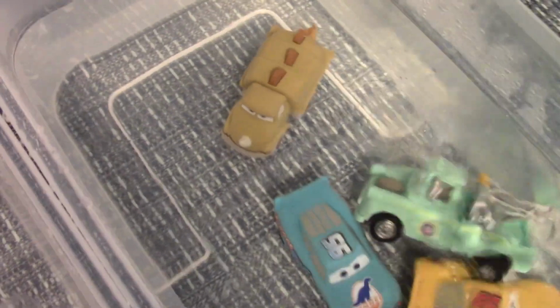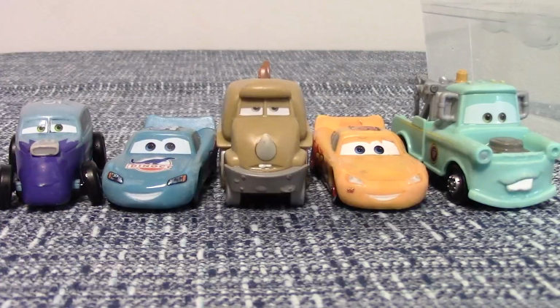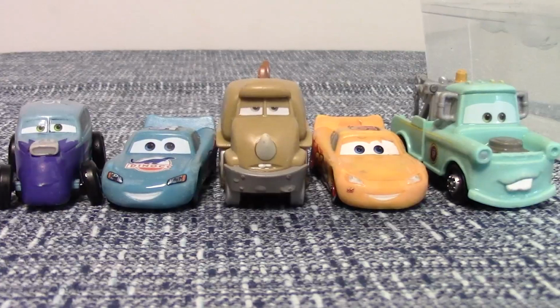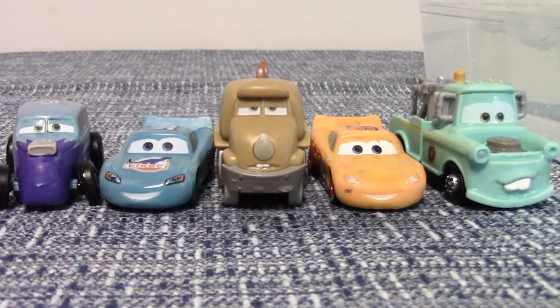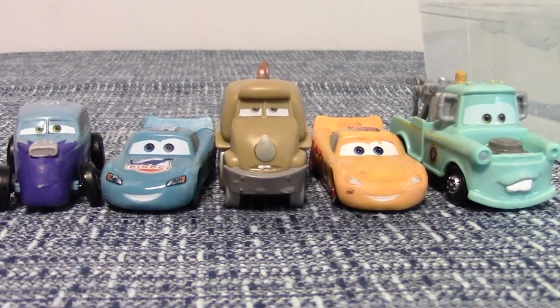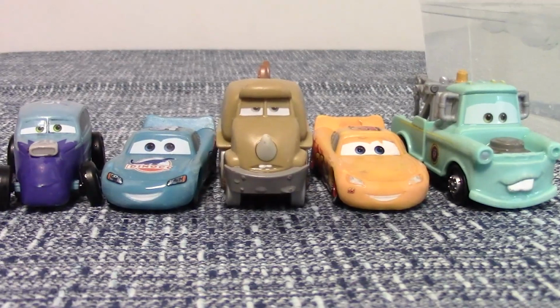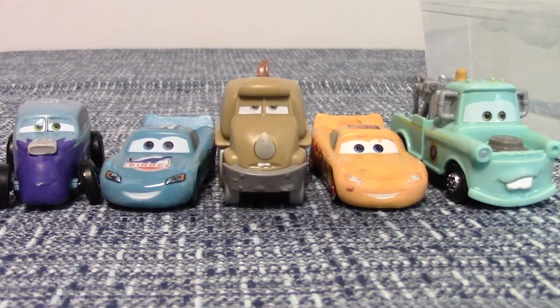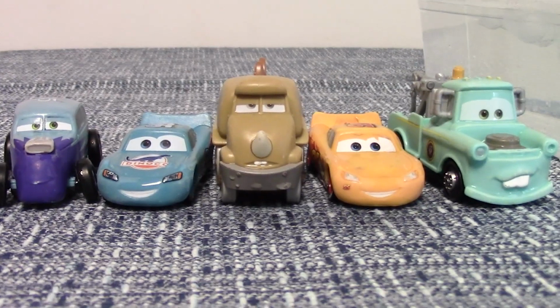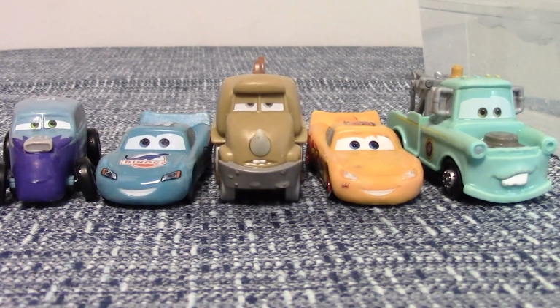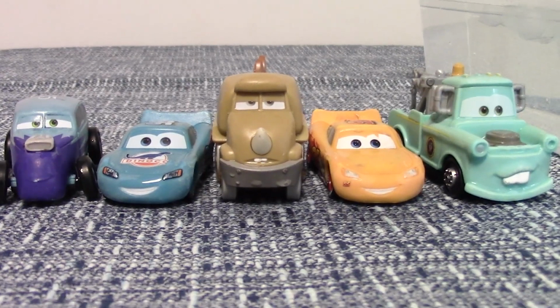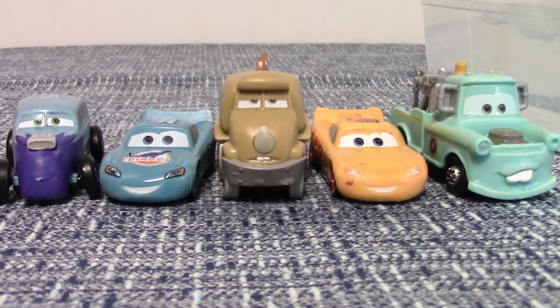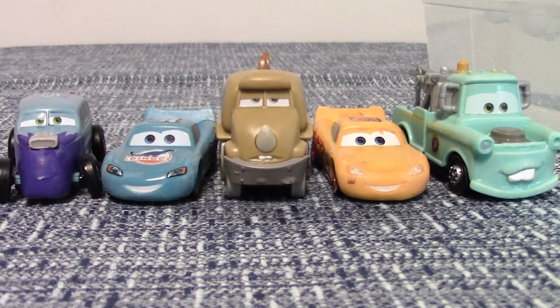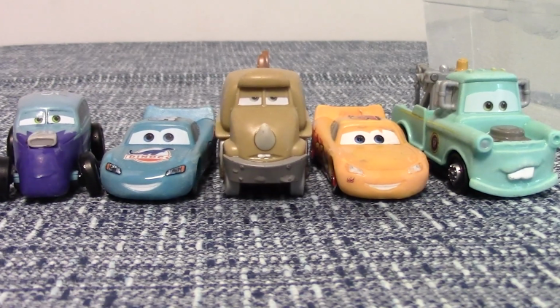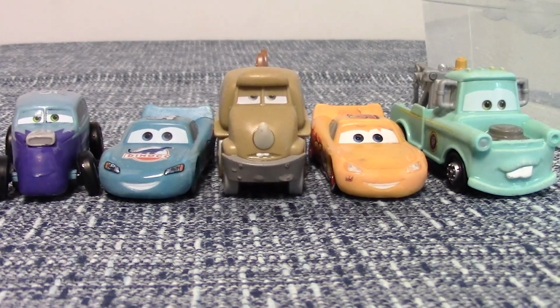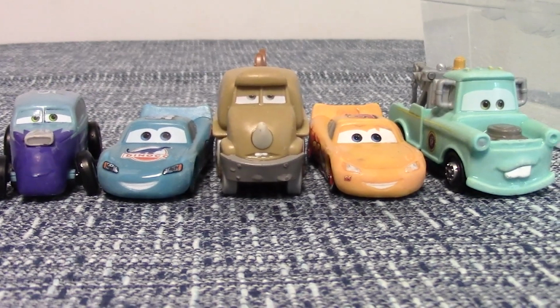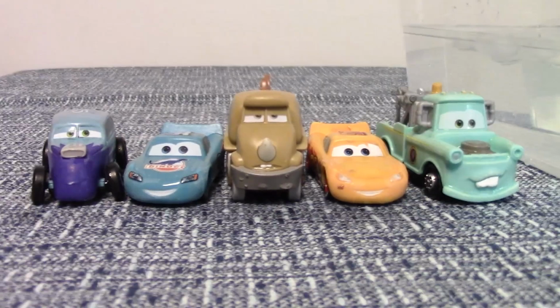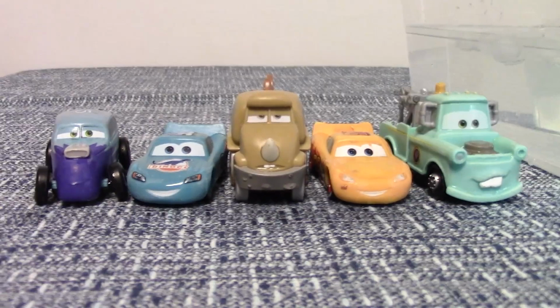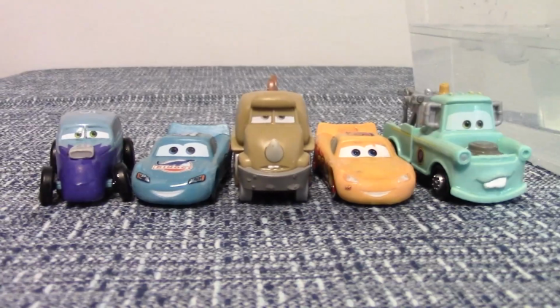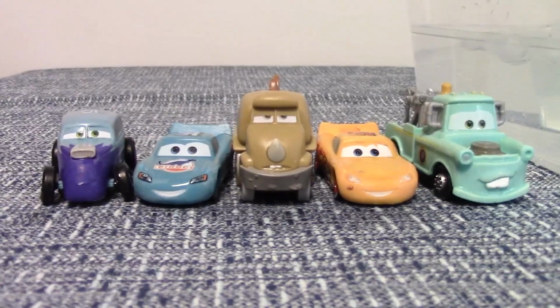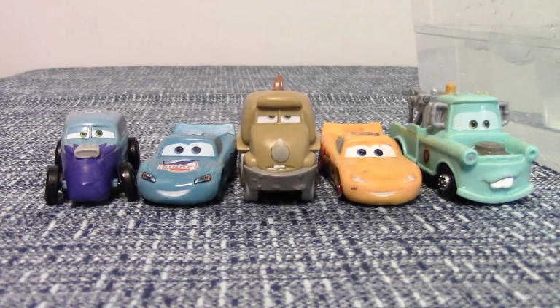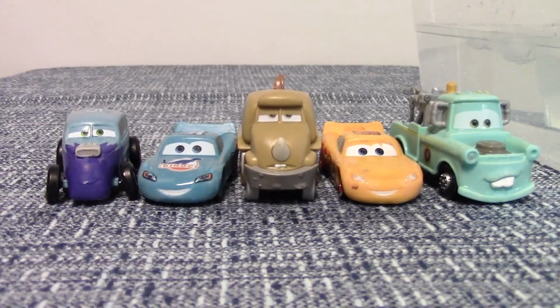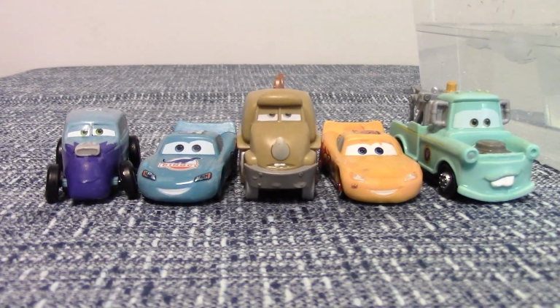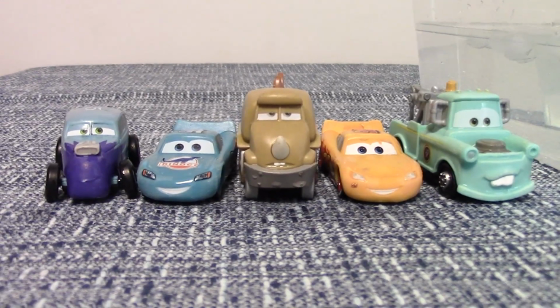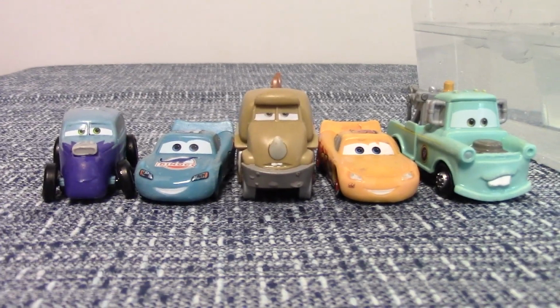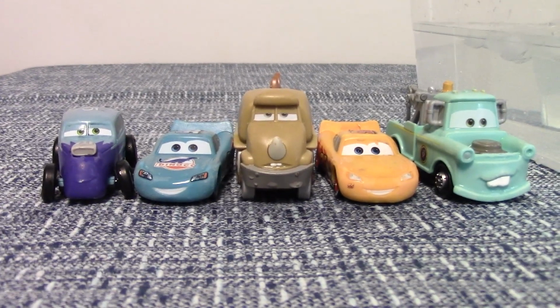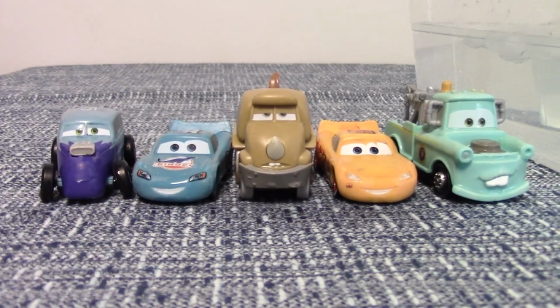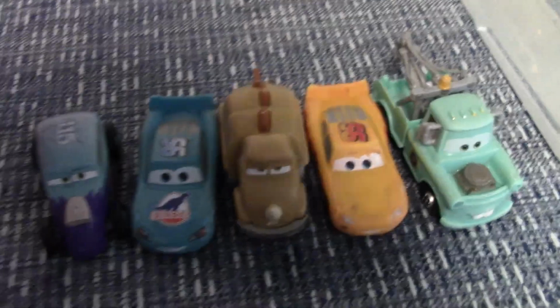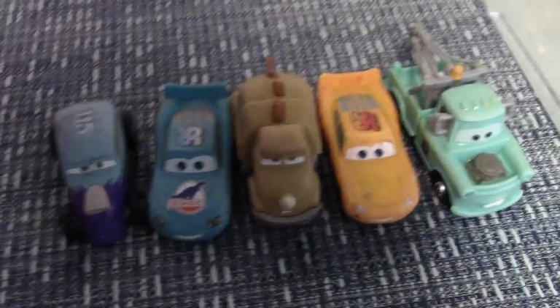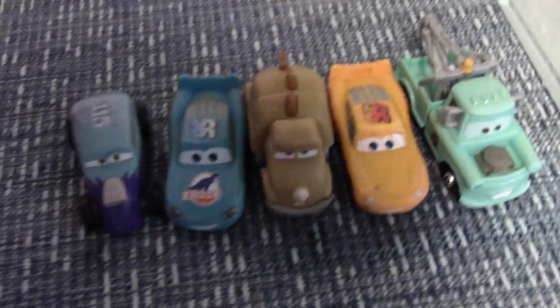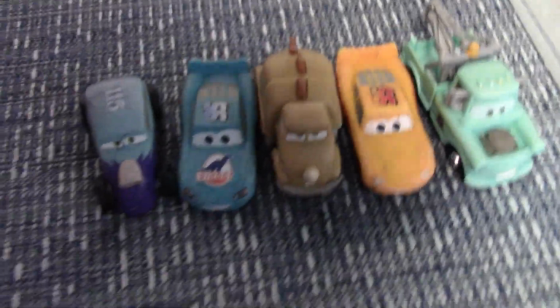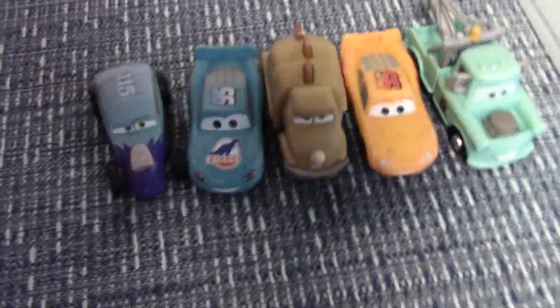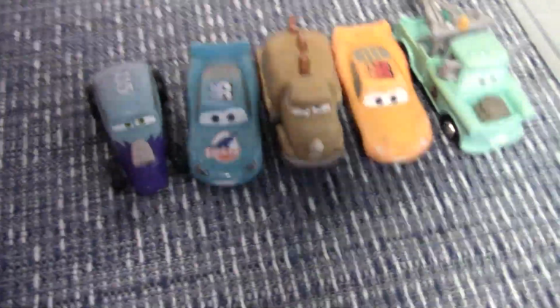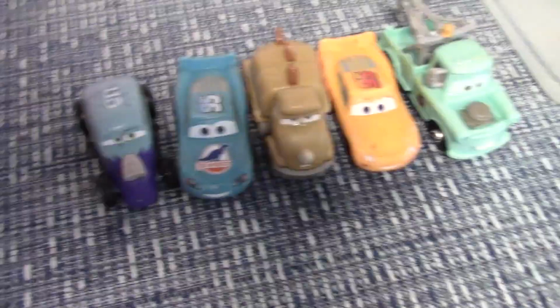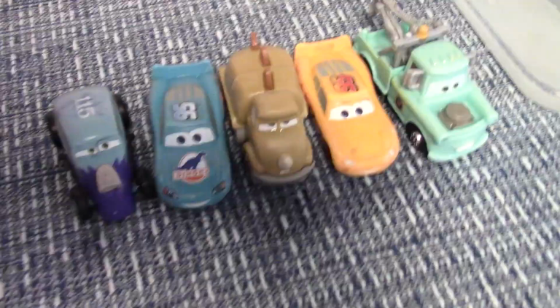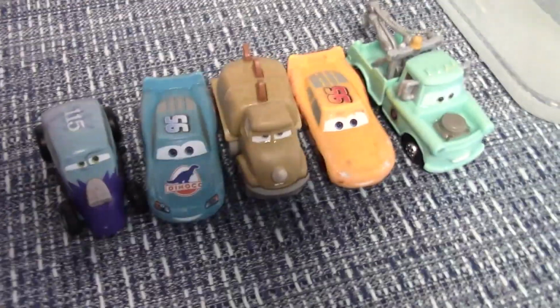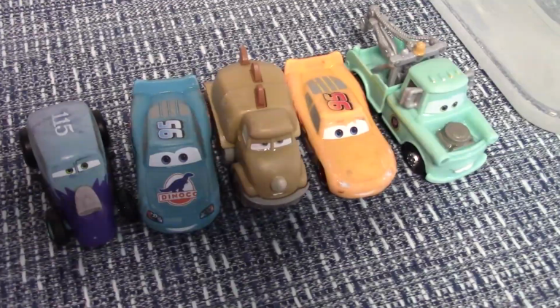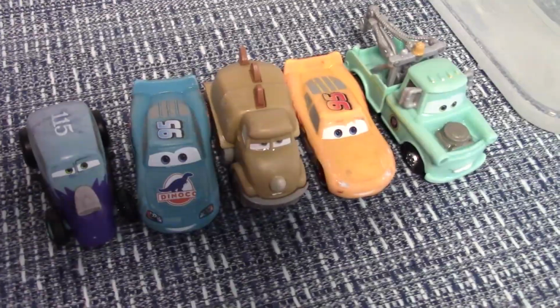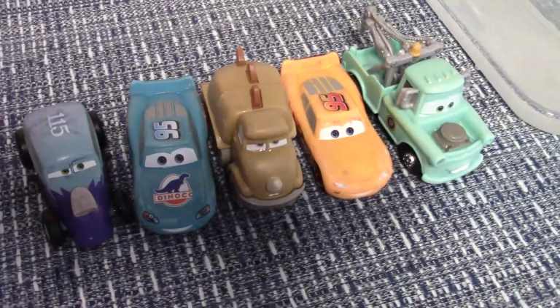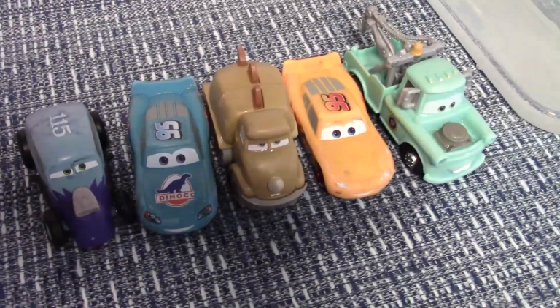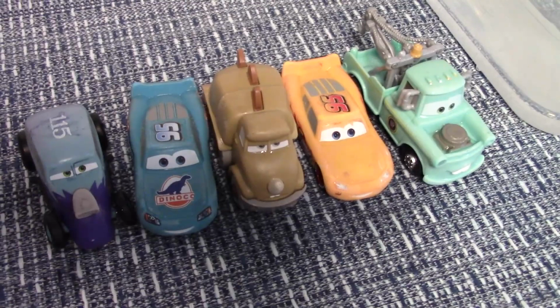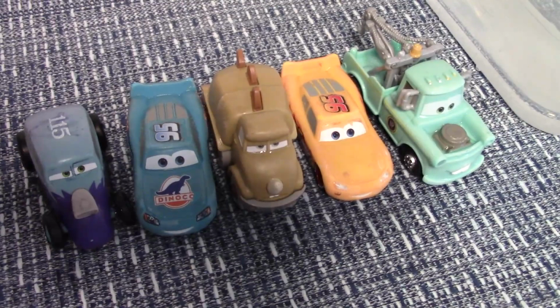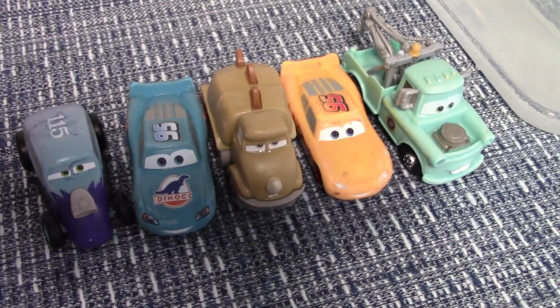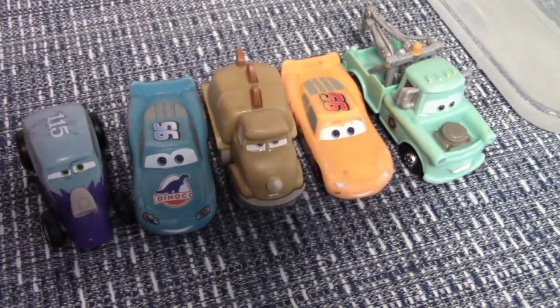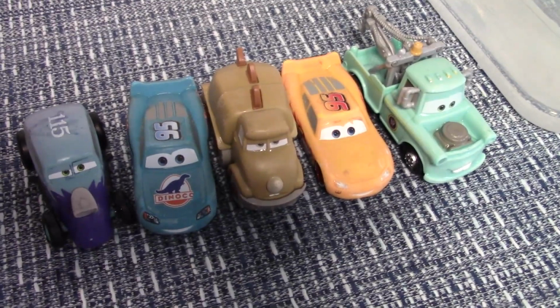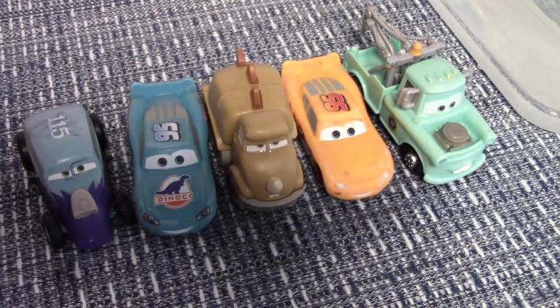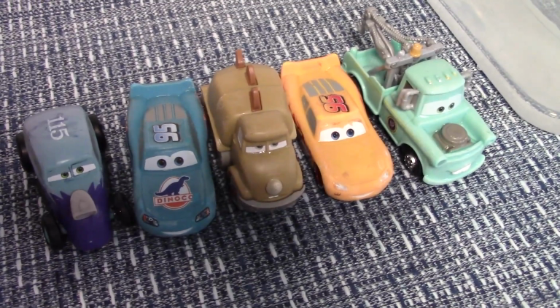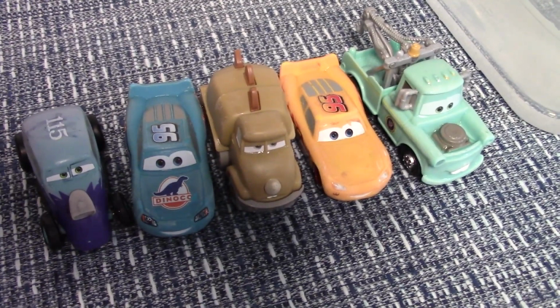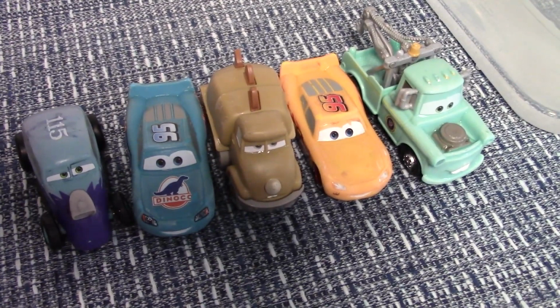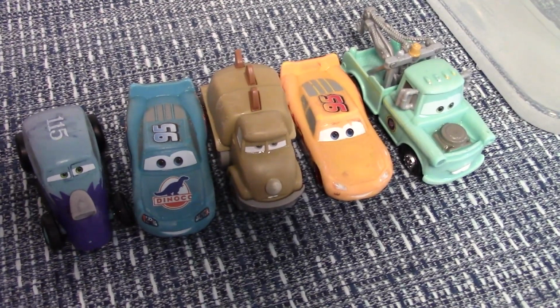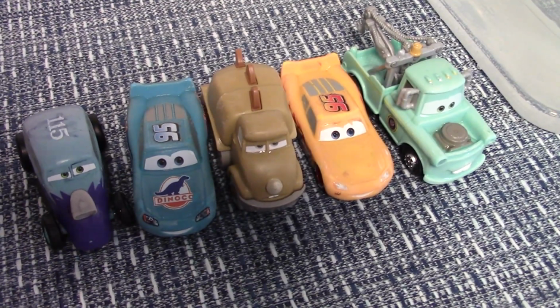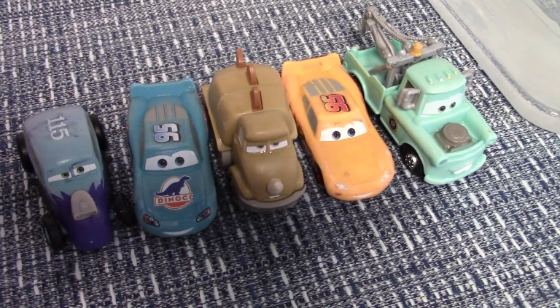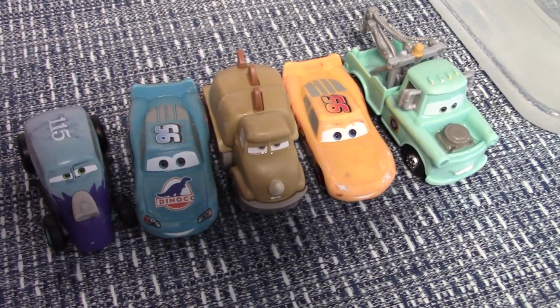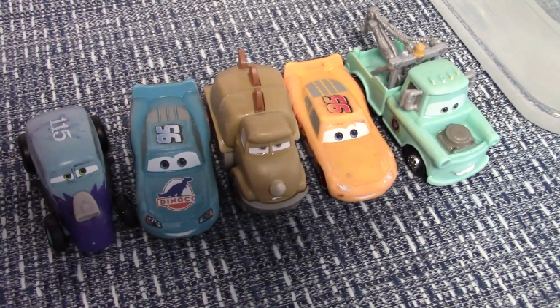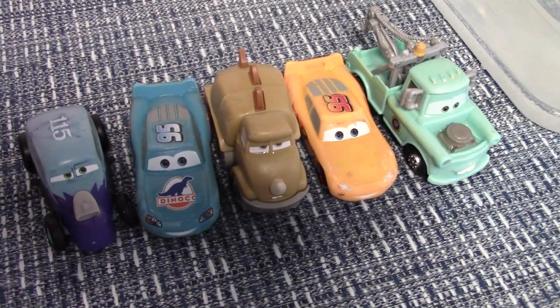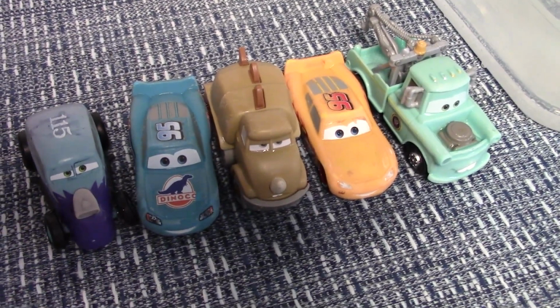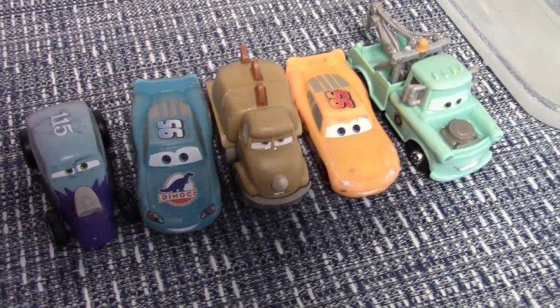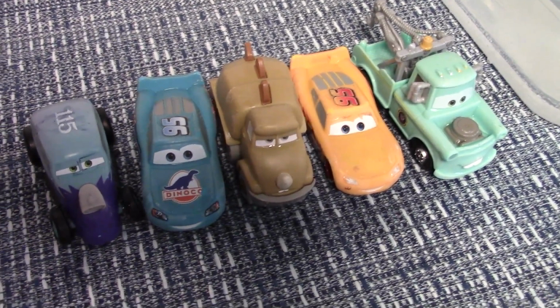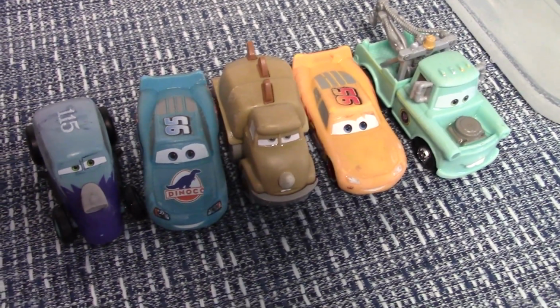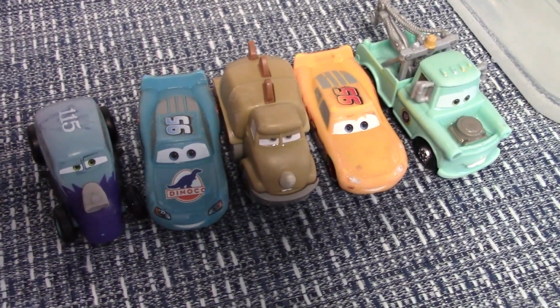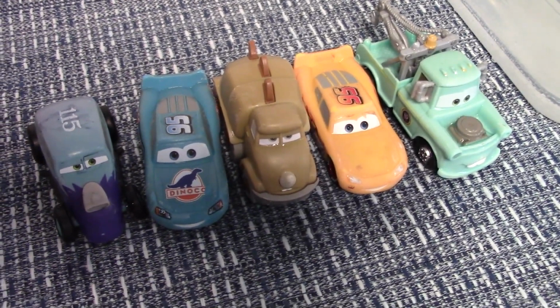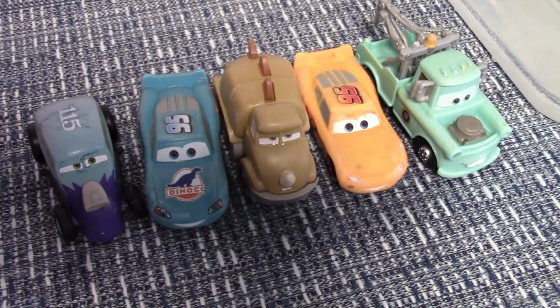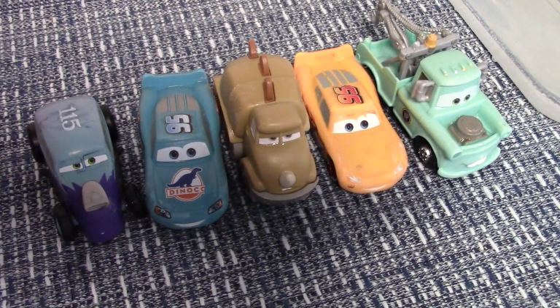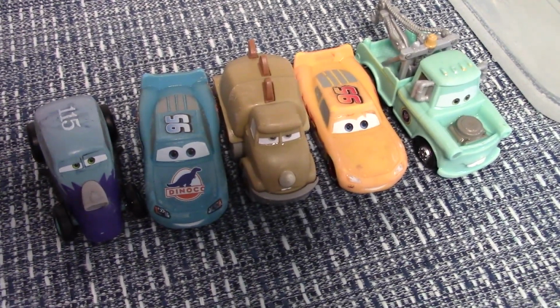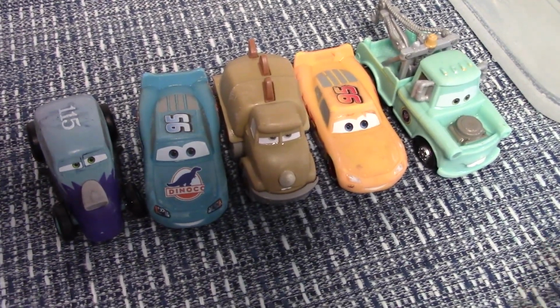This is what the cars look like when they've been changed with hot water. Should we see what they look like when they get changed with cold water? Yeah.